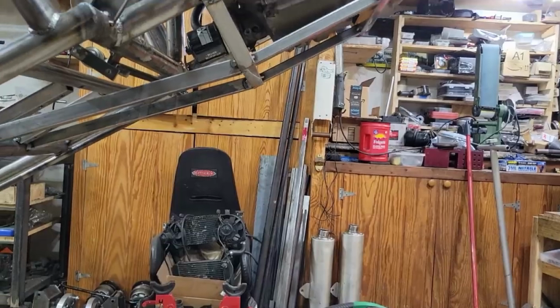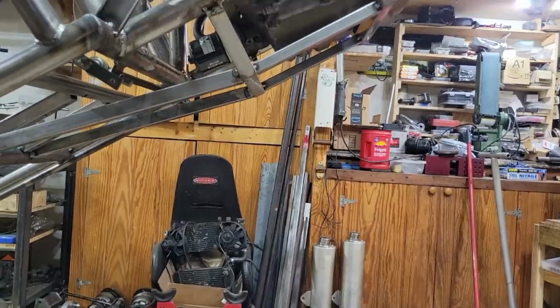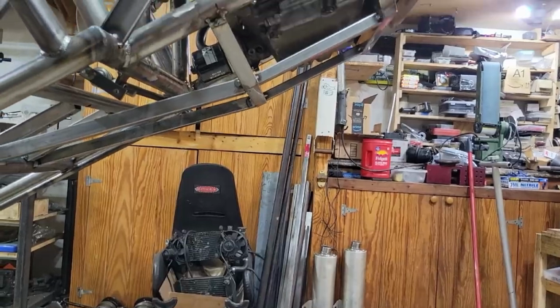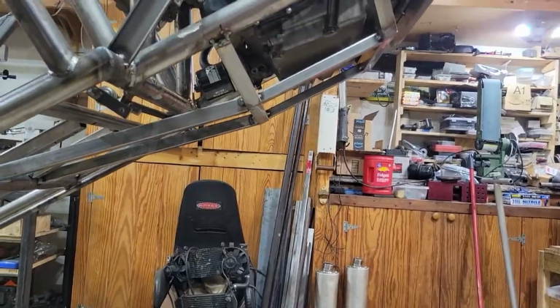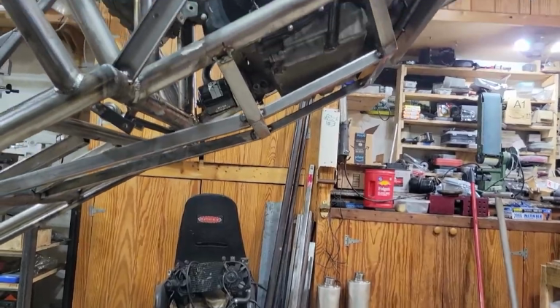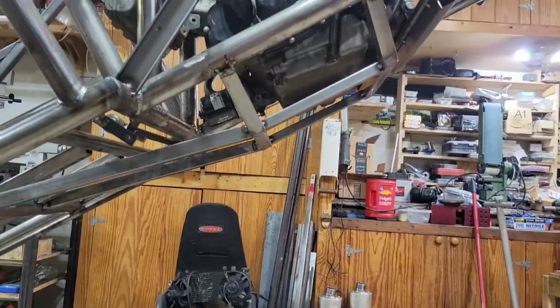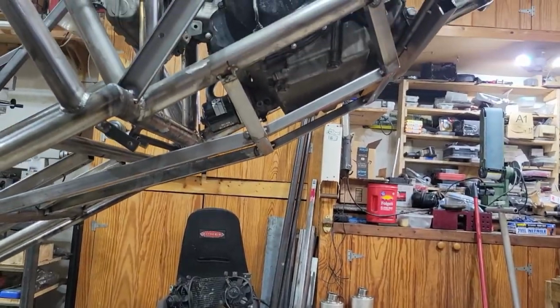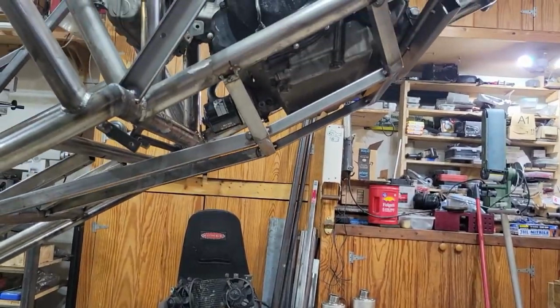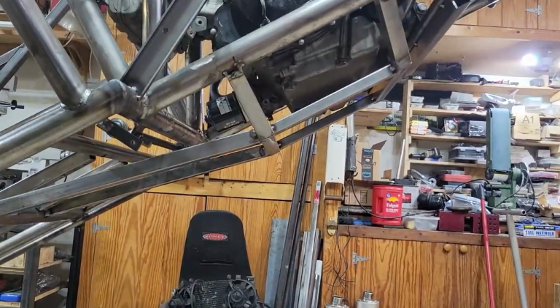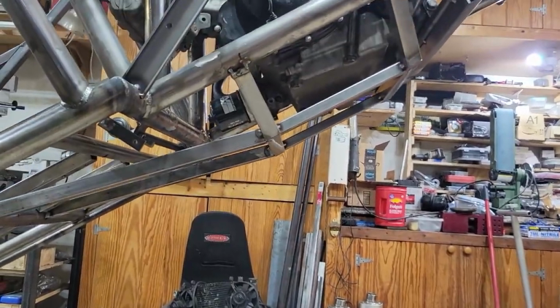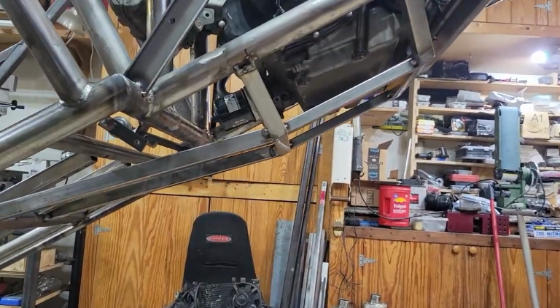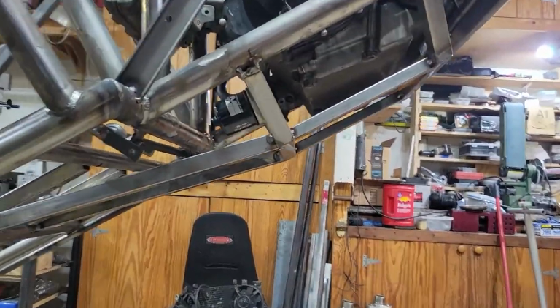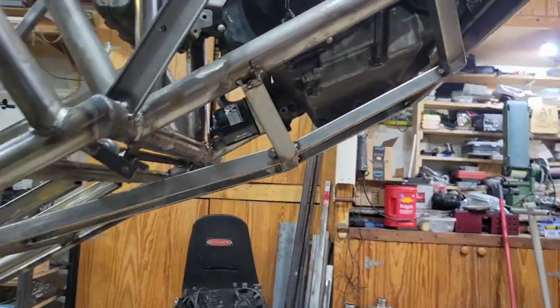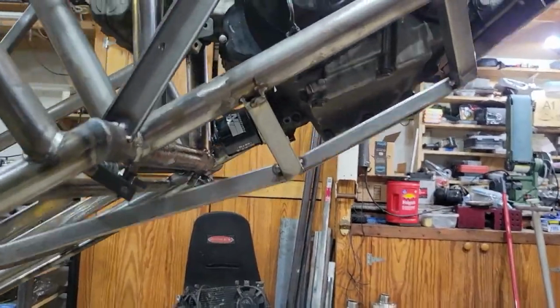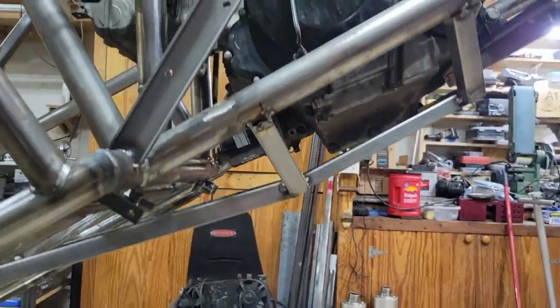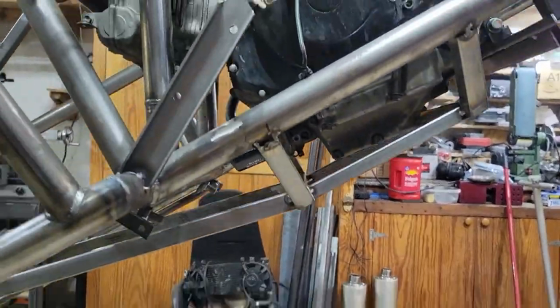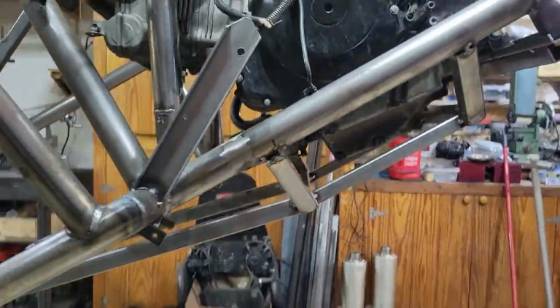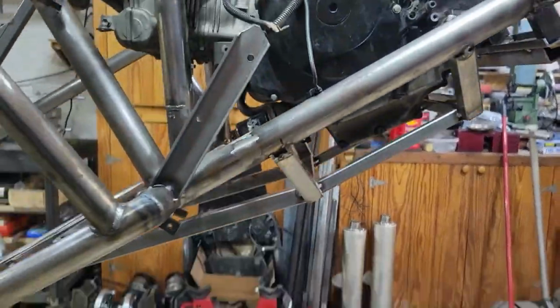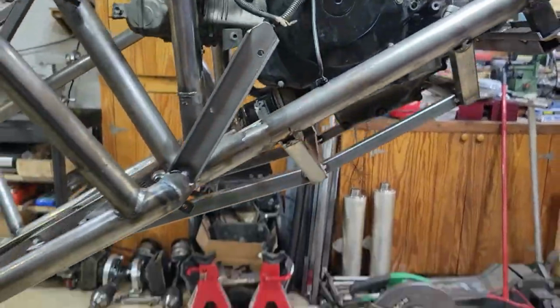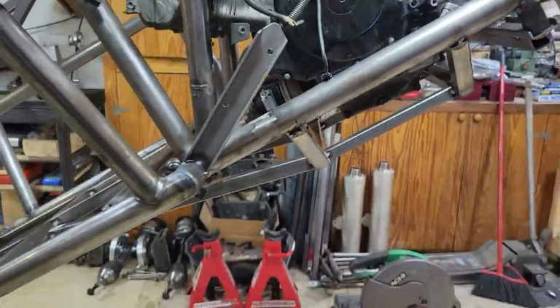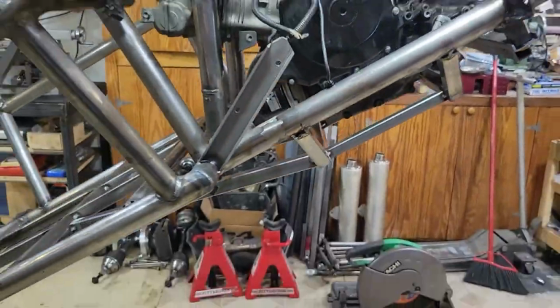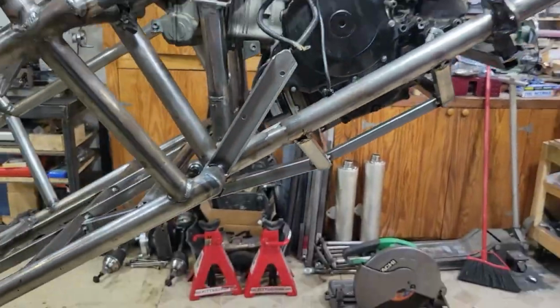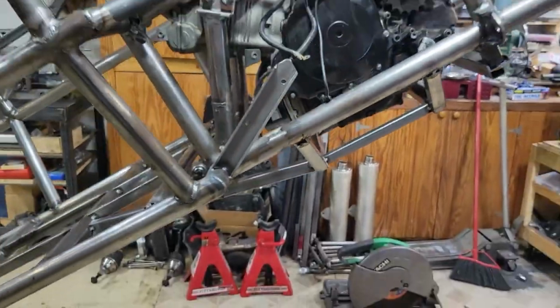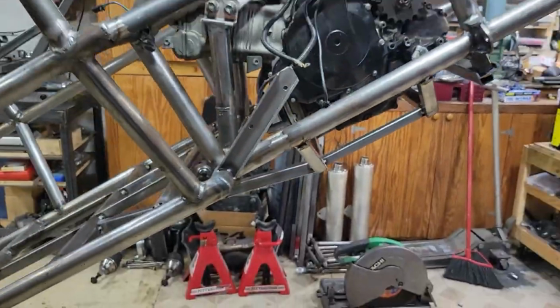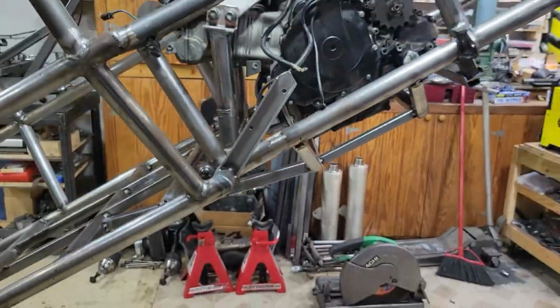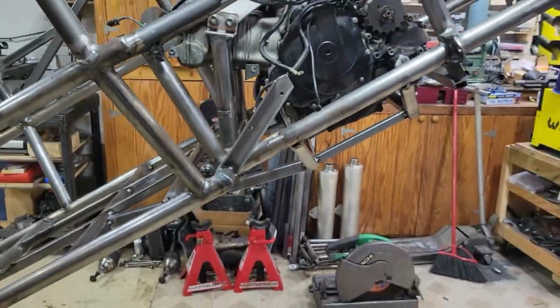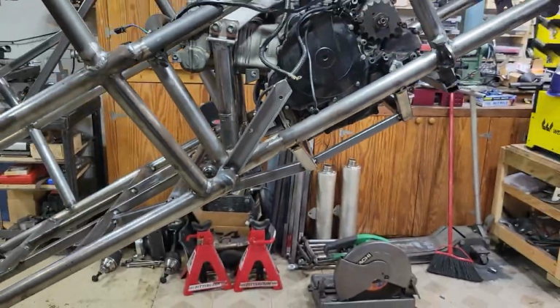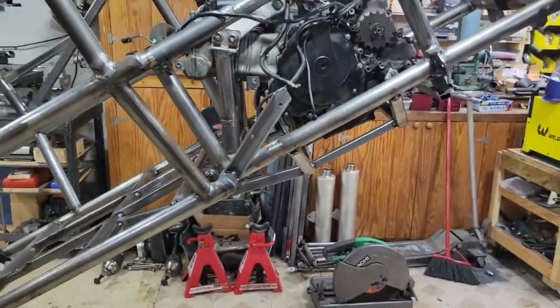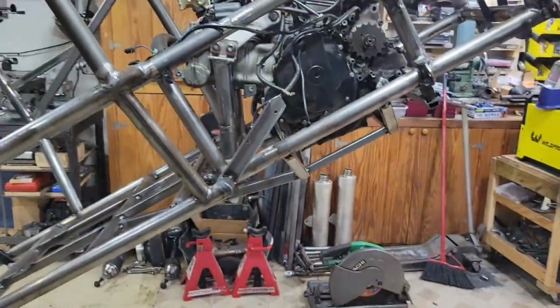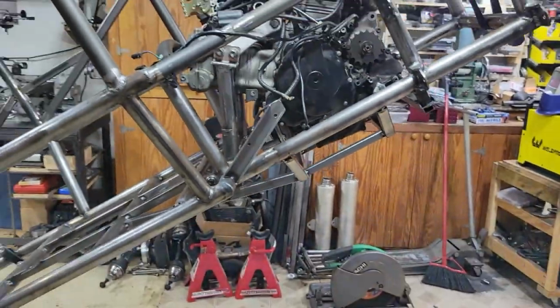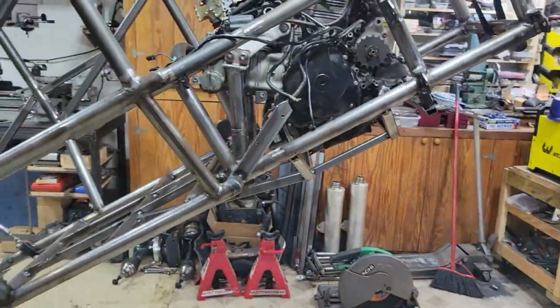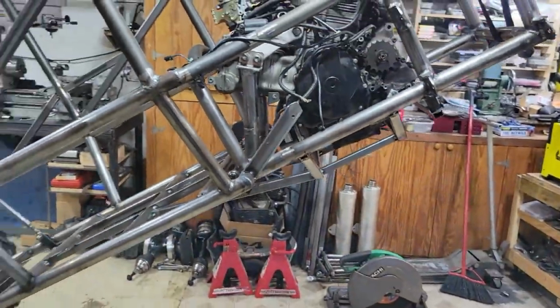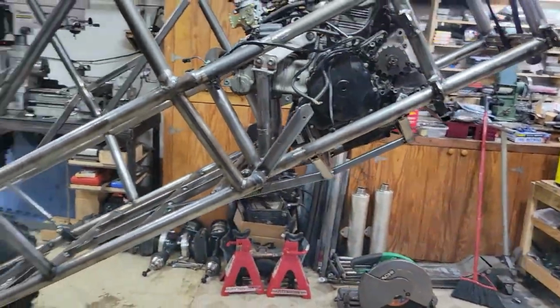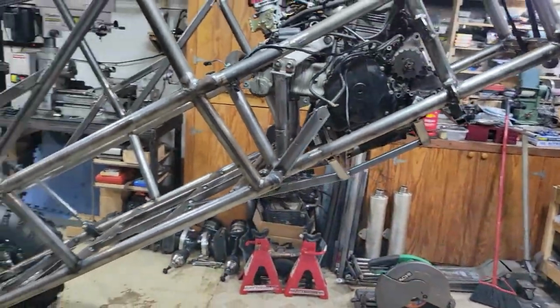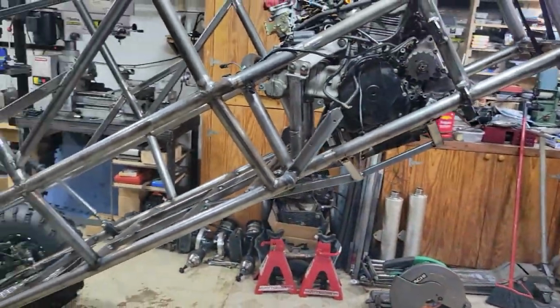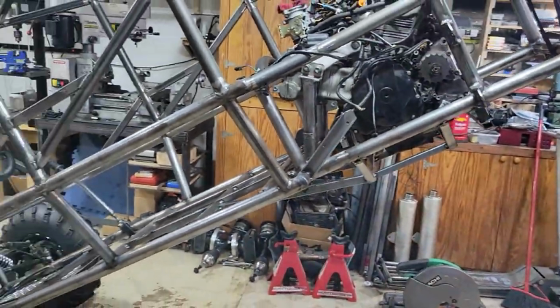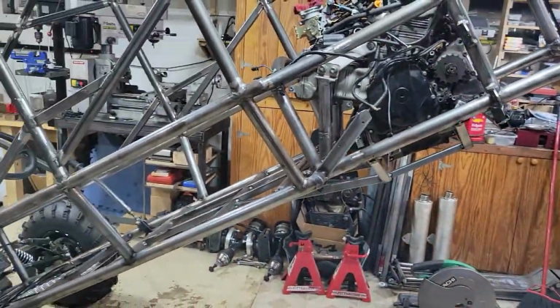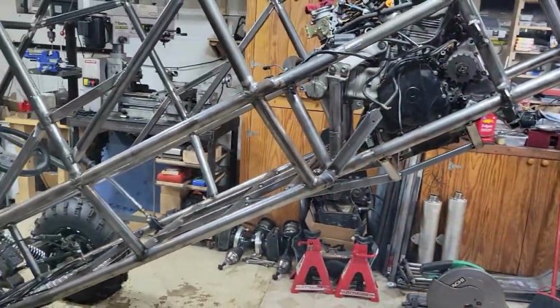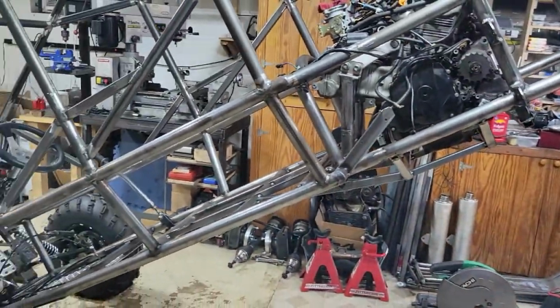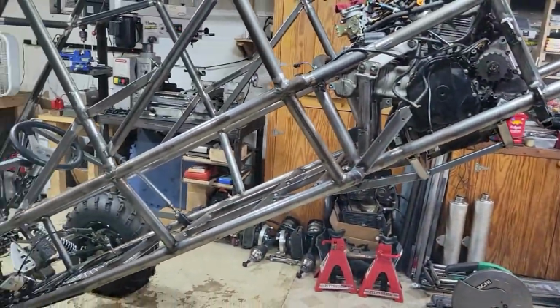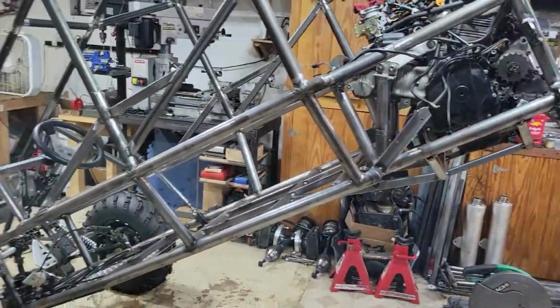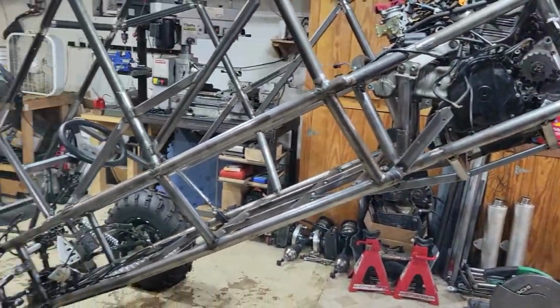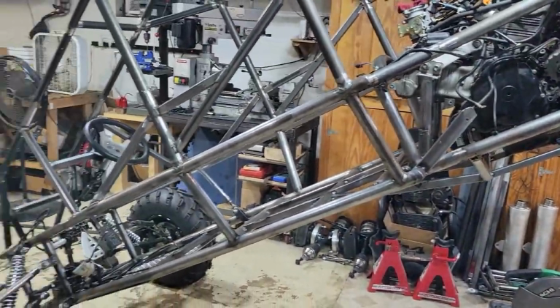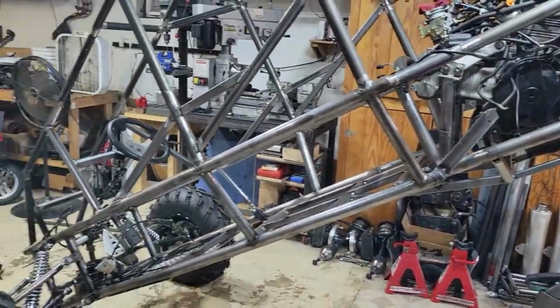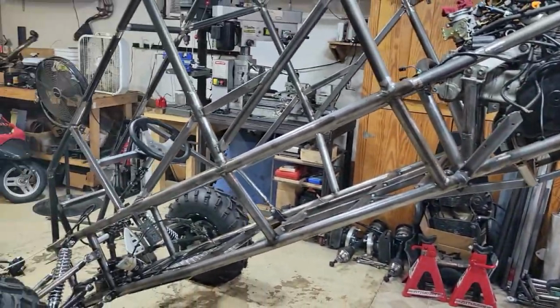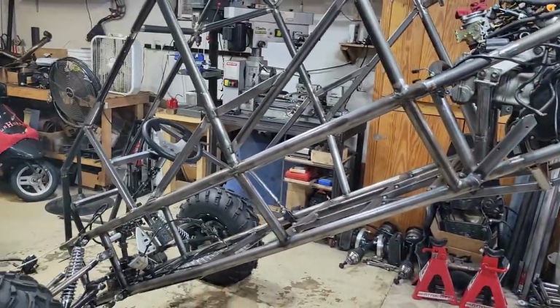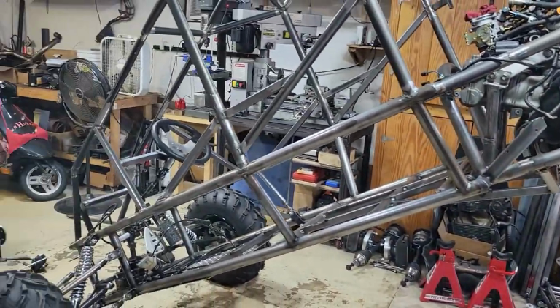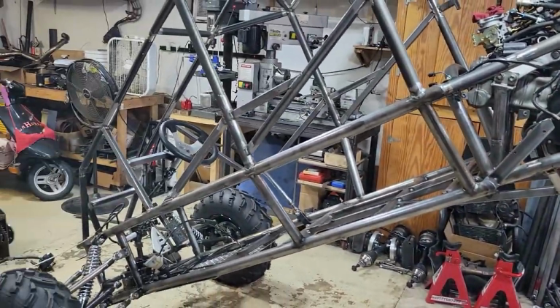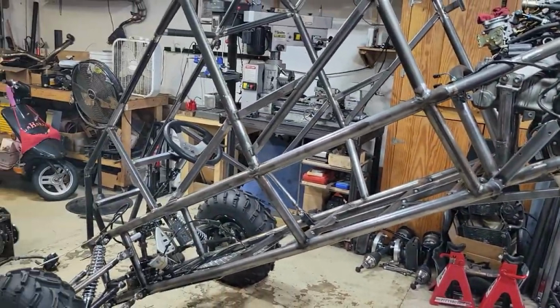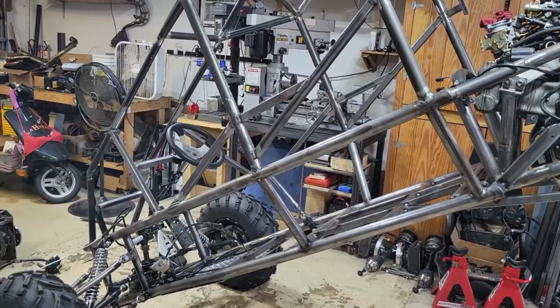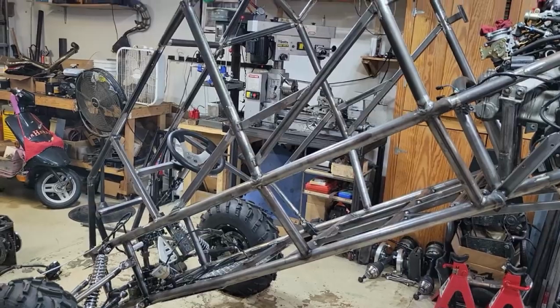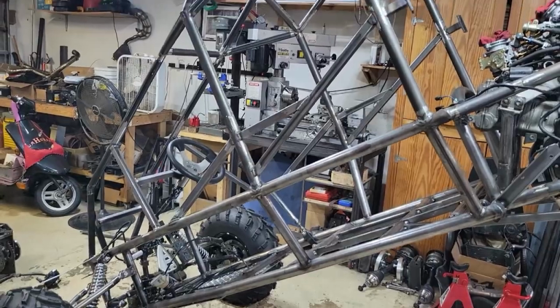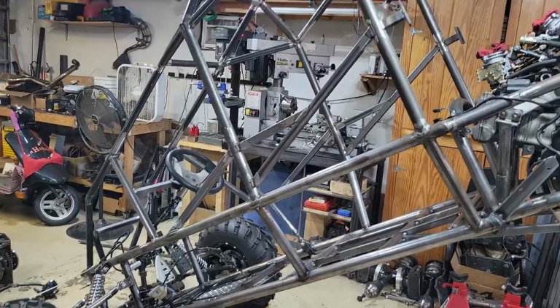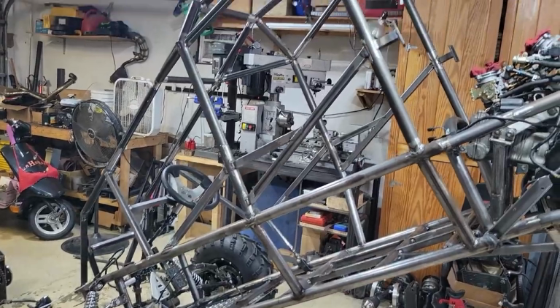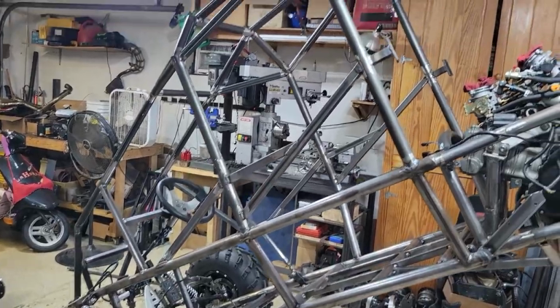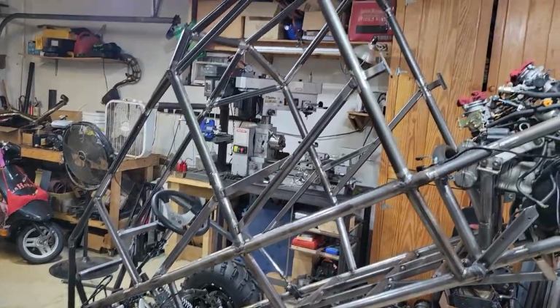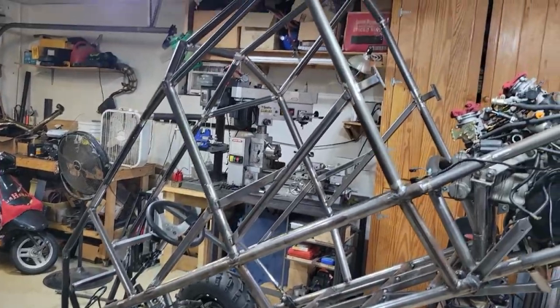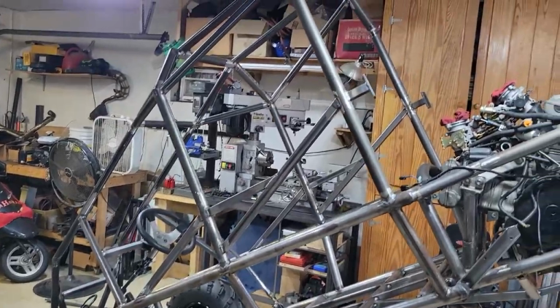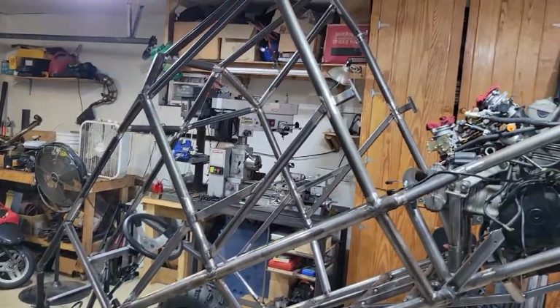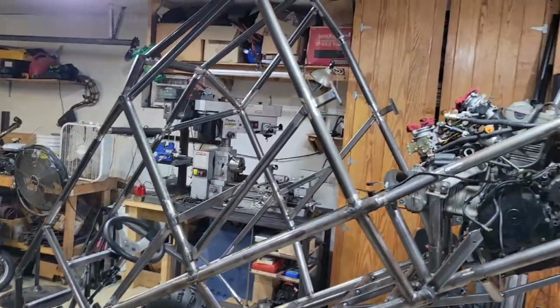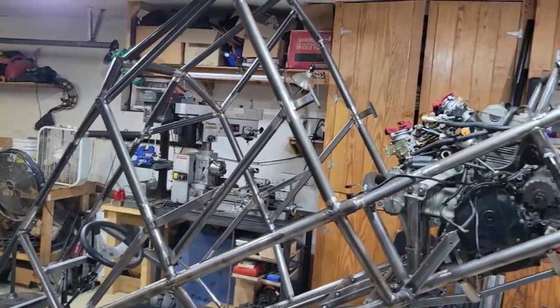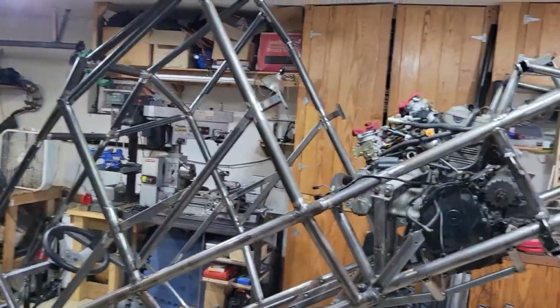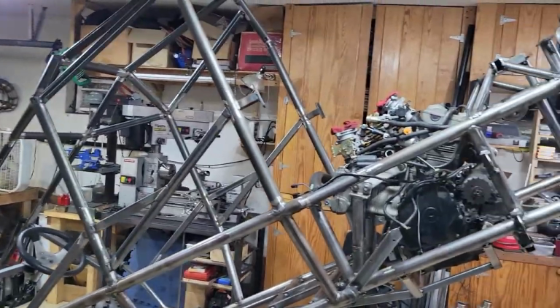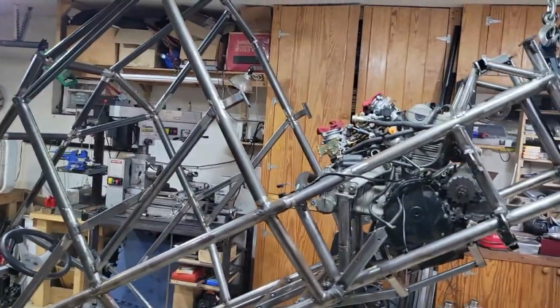Once I get it all taken apart, I'm going to weld up the rest of the frame, and then I'm going to start painting this puppy.